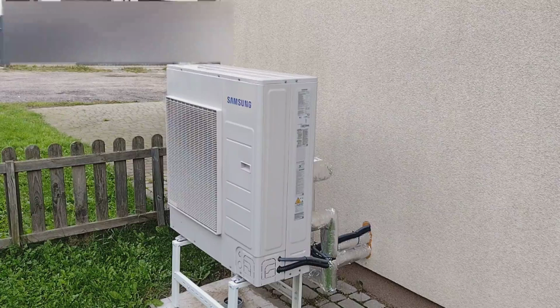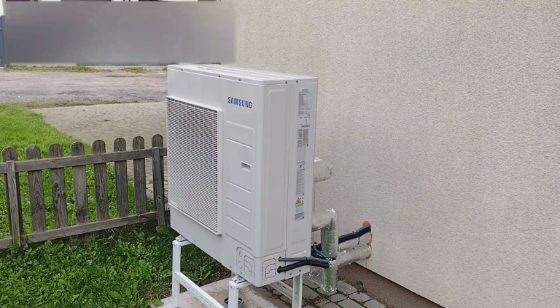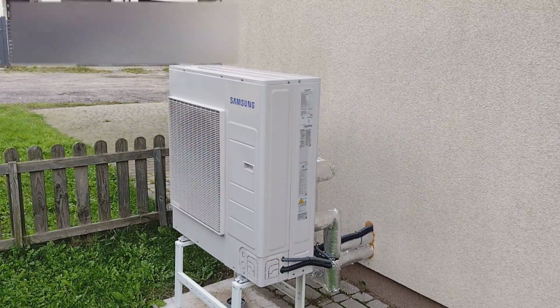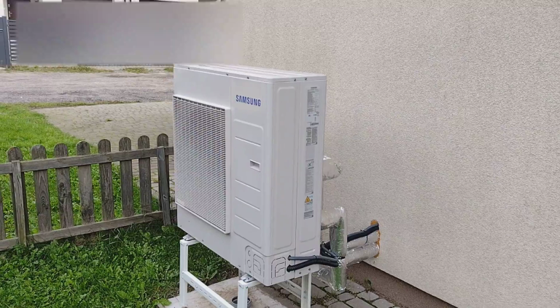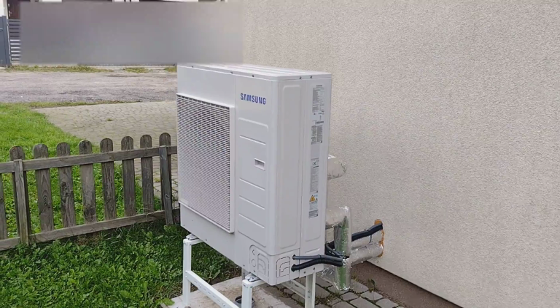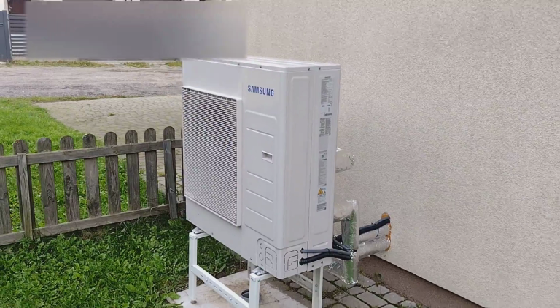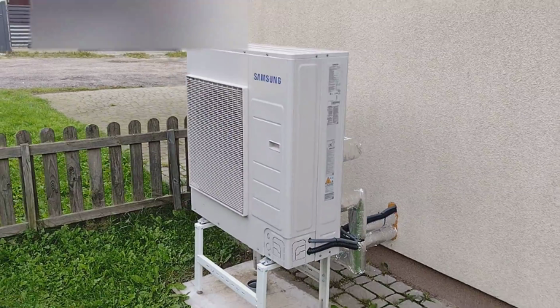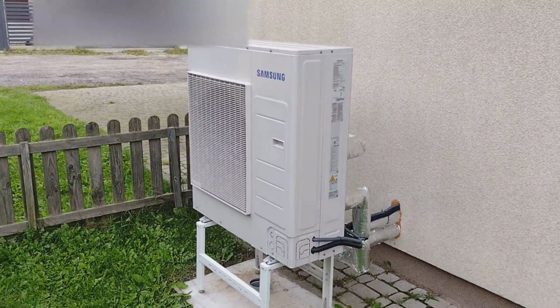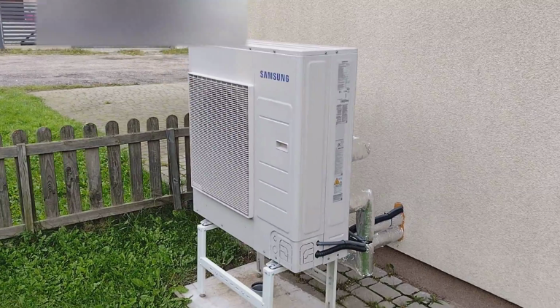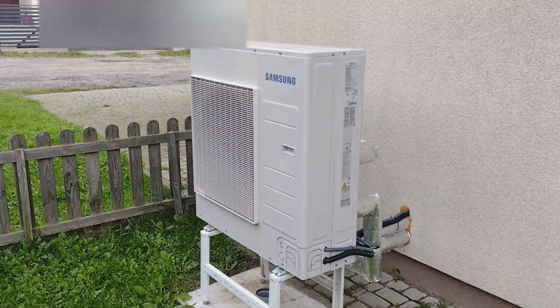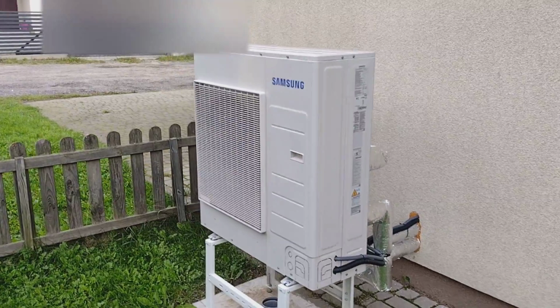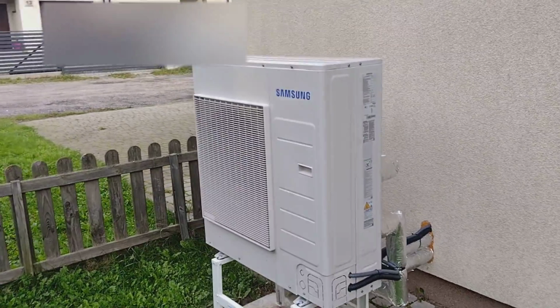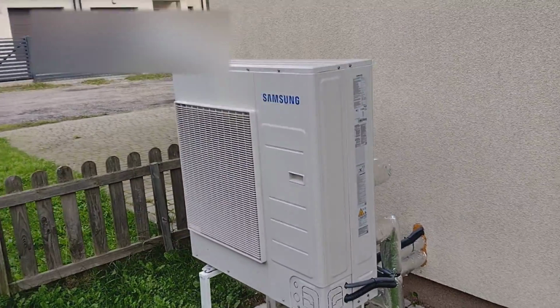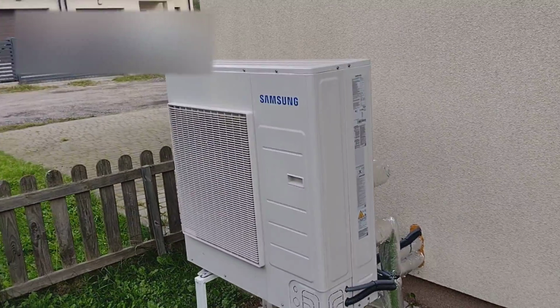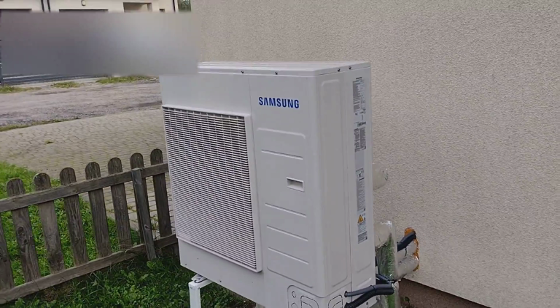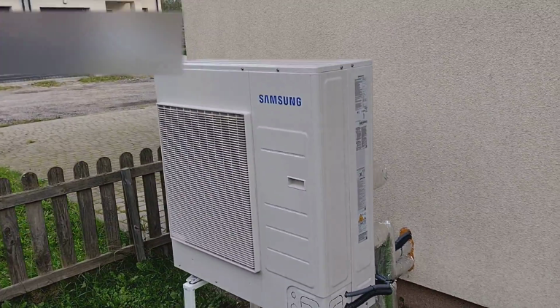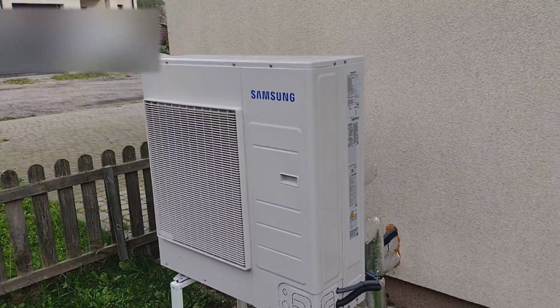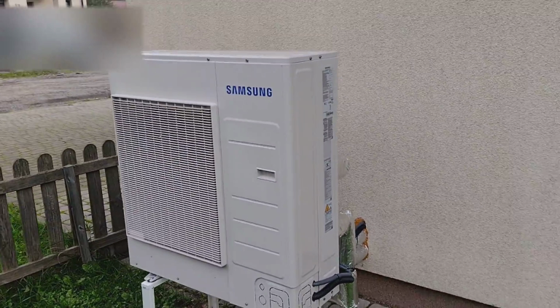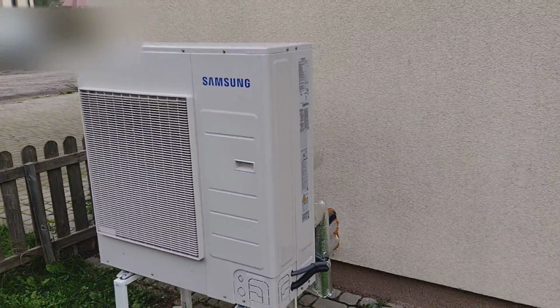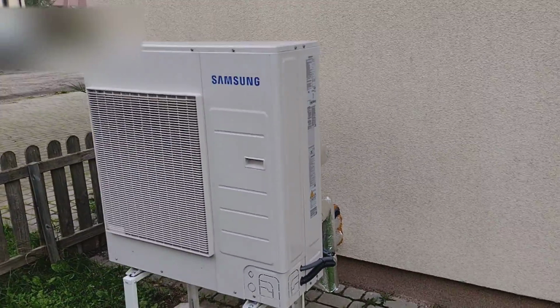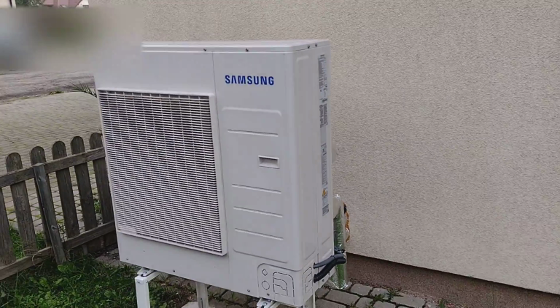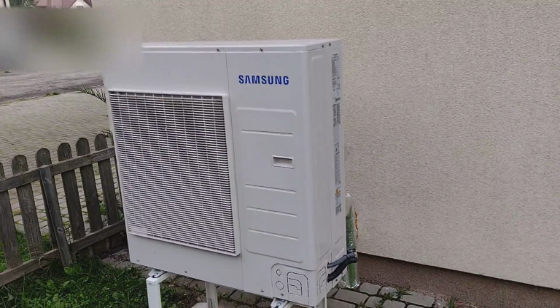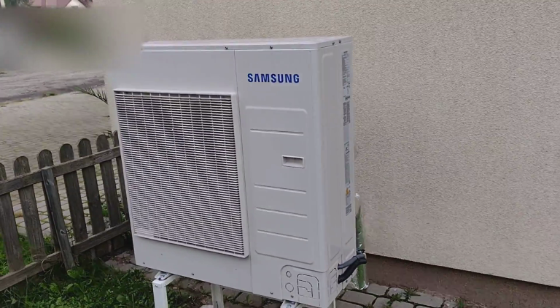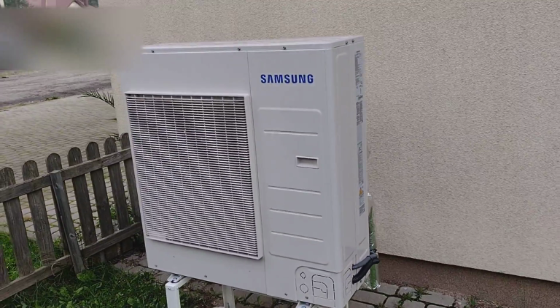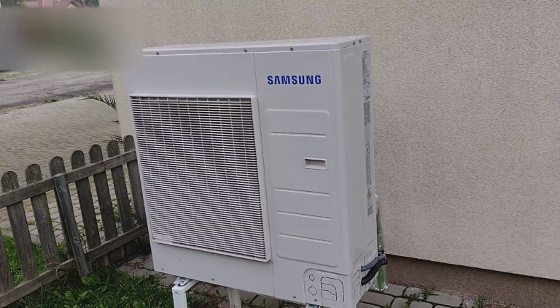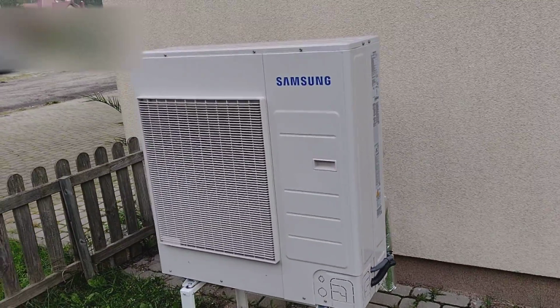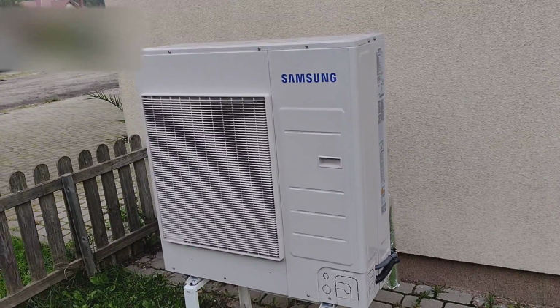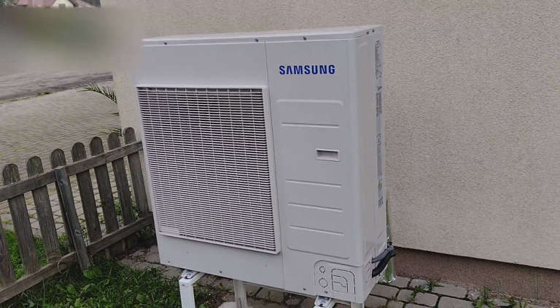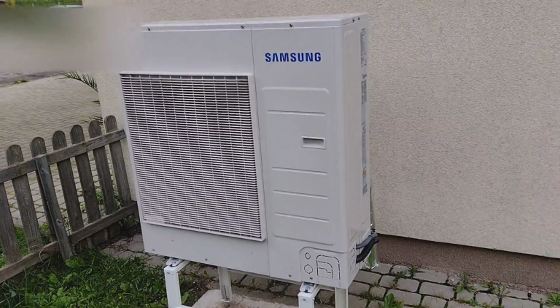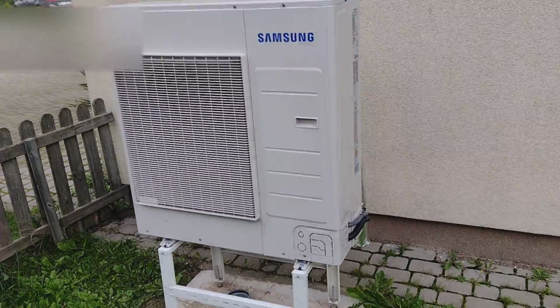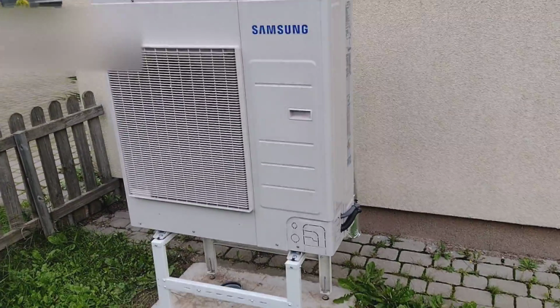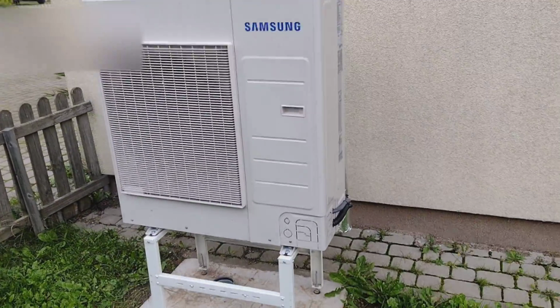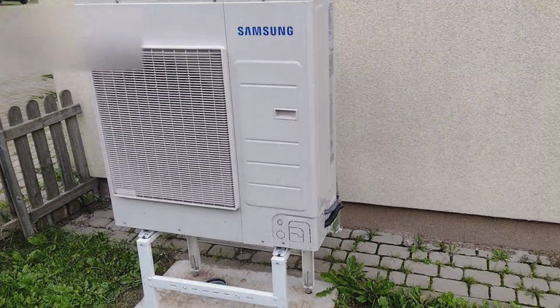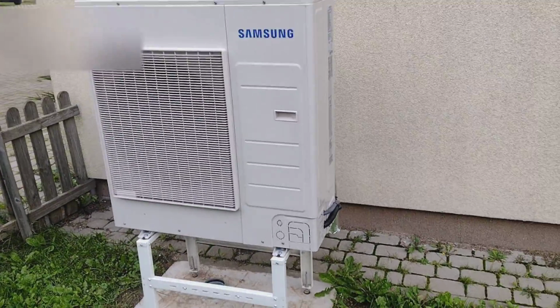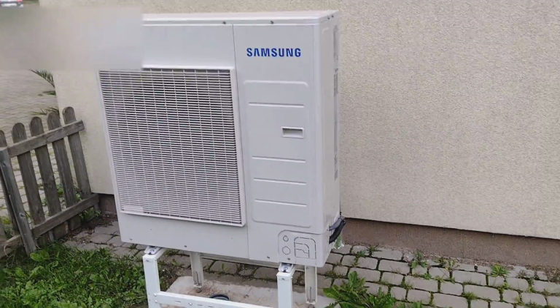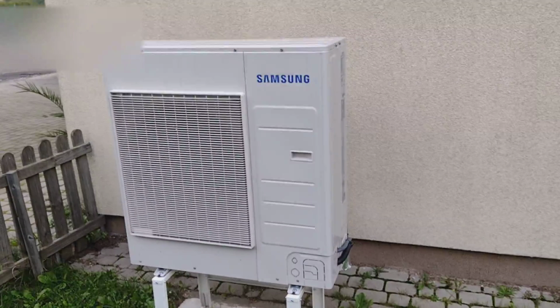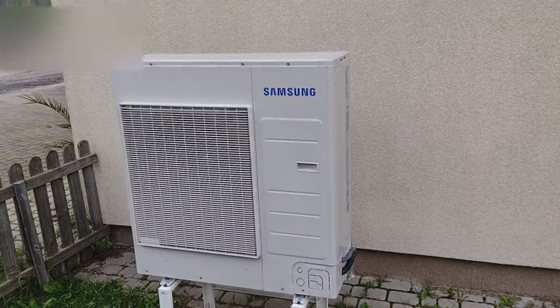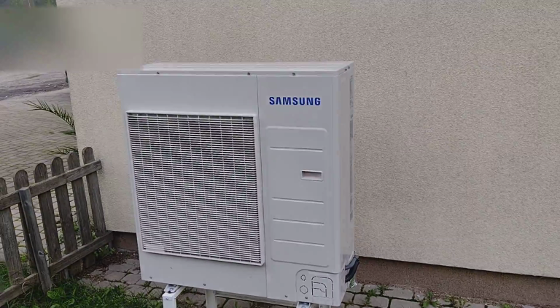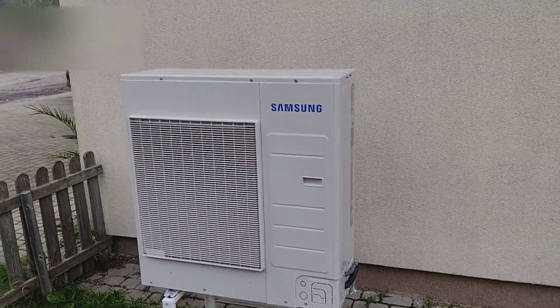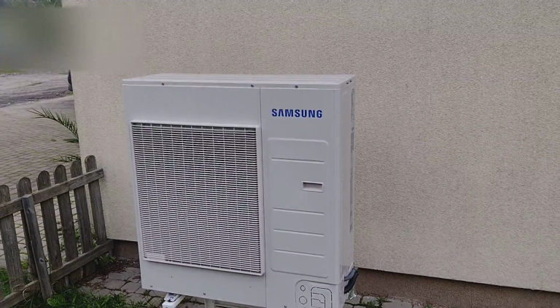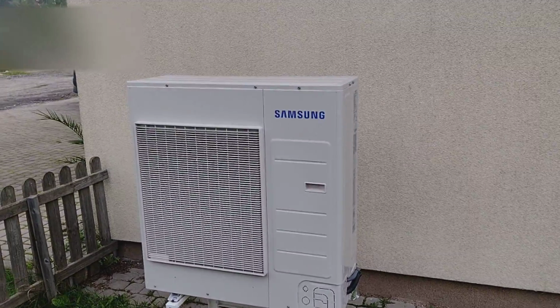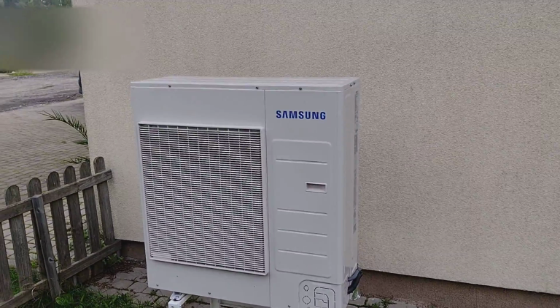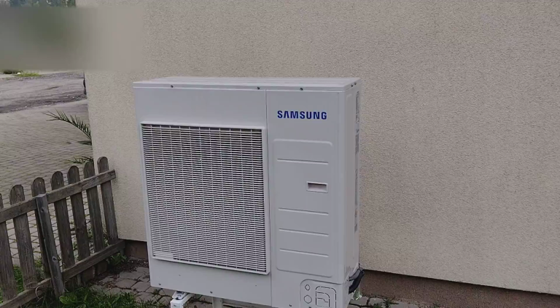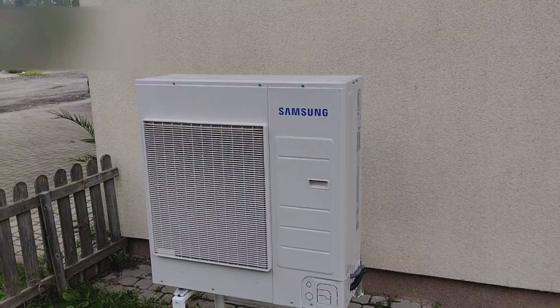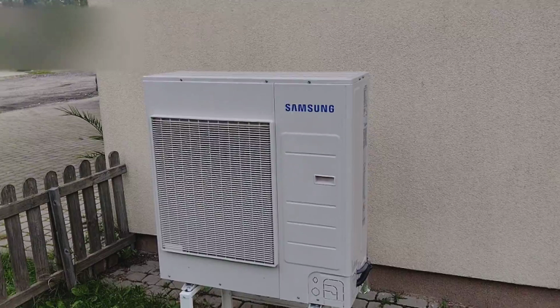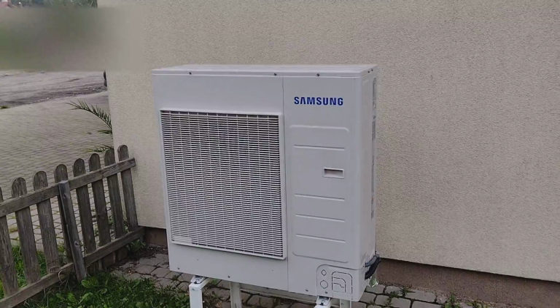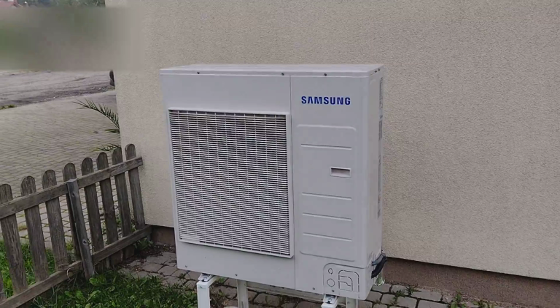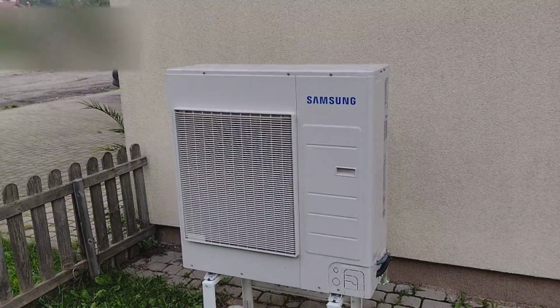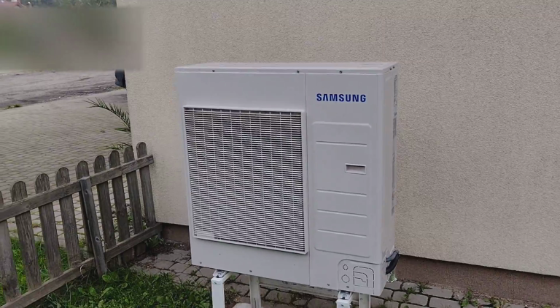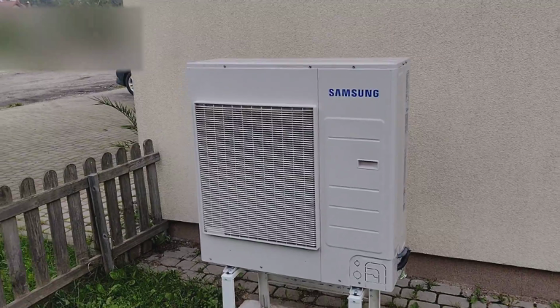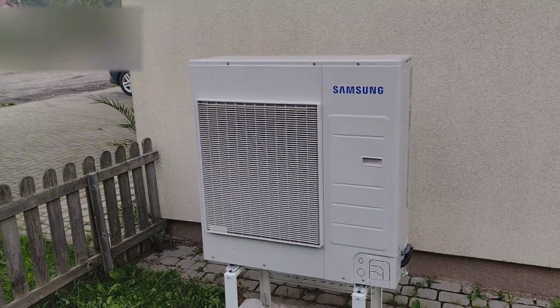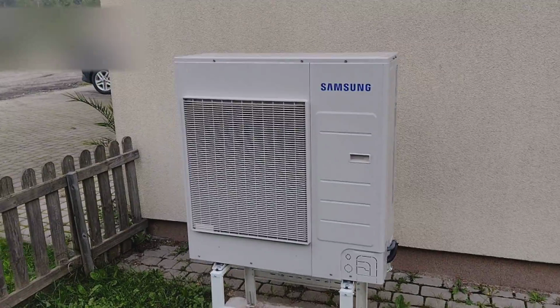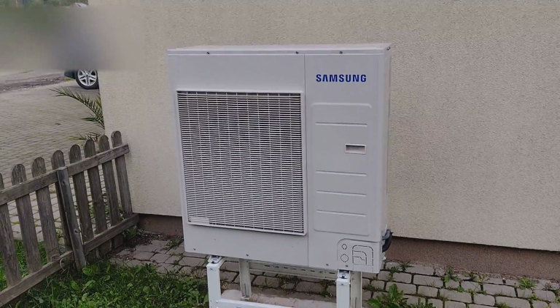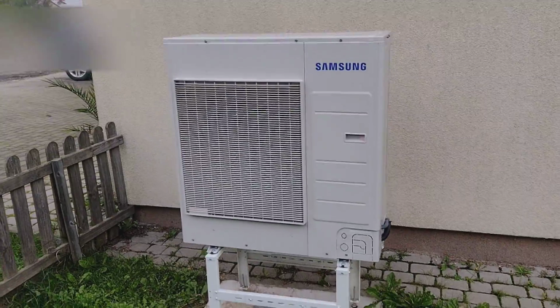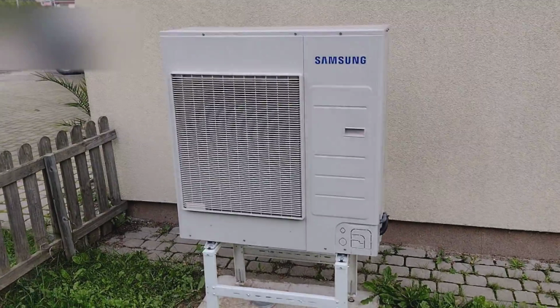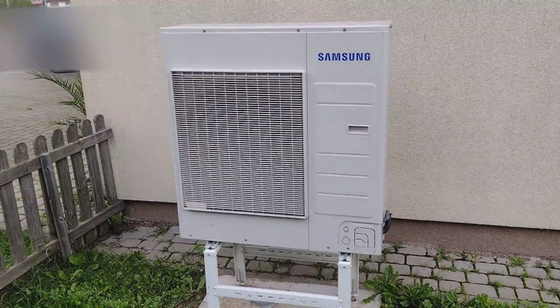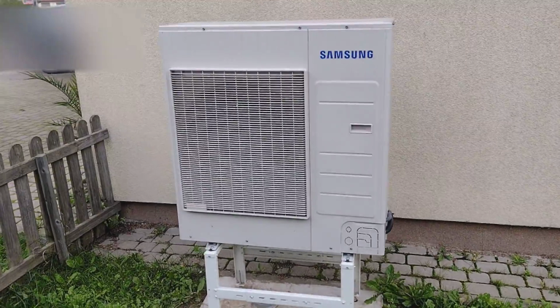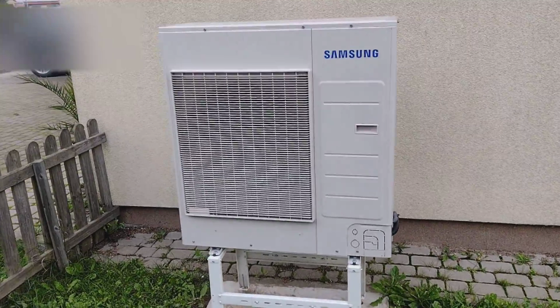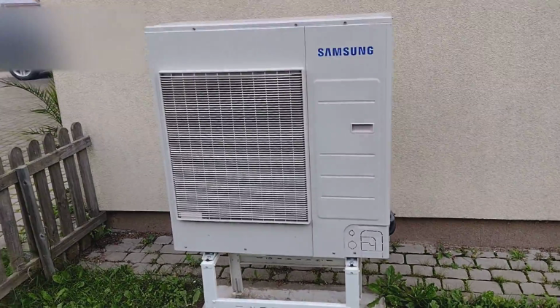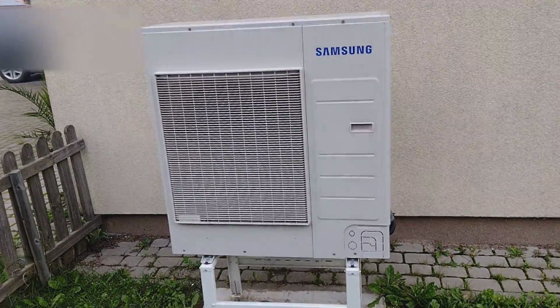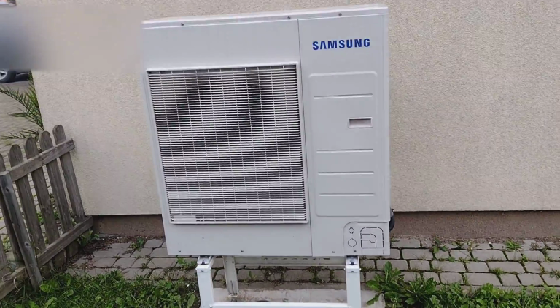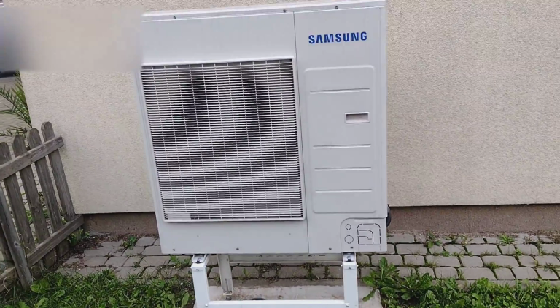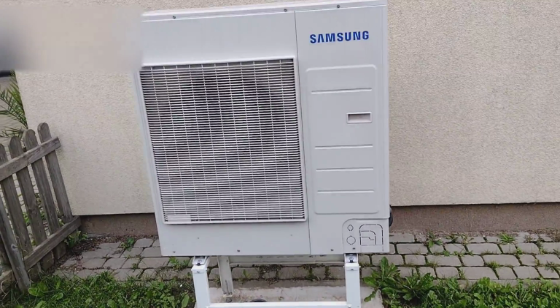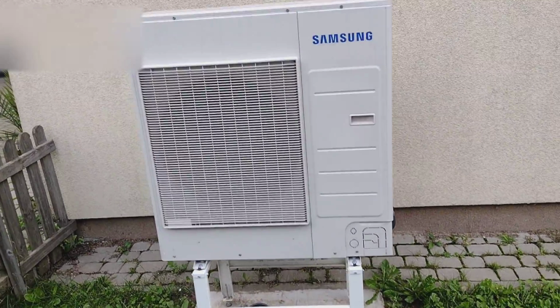Part two, quick first look at the heat pump installation here in Poland. This is a Samsung 8 kilowatt, three-phase unit.